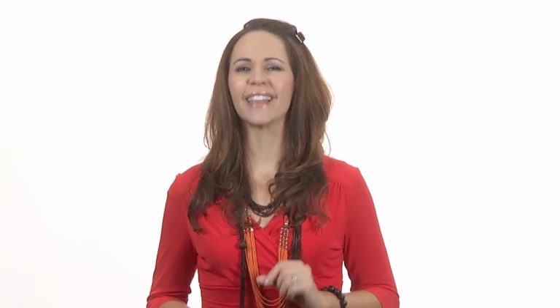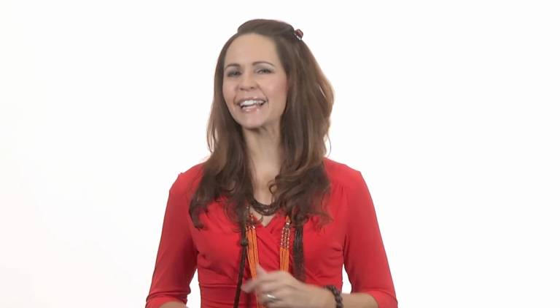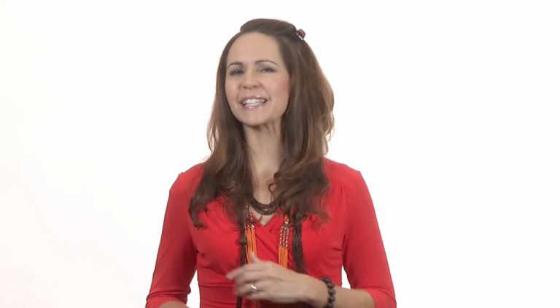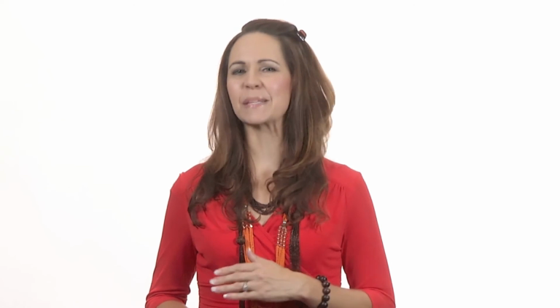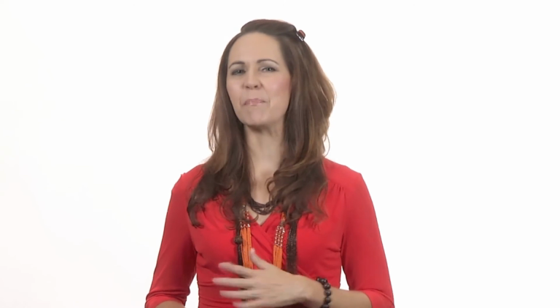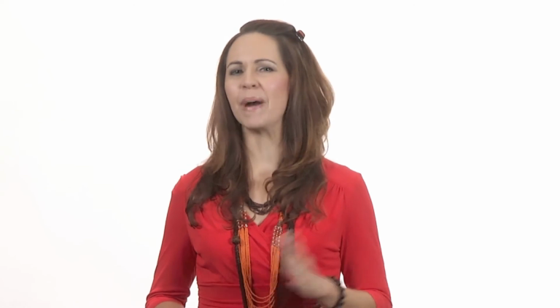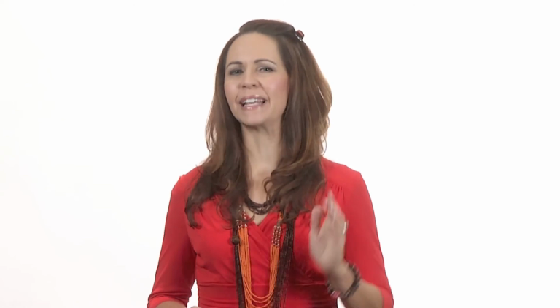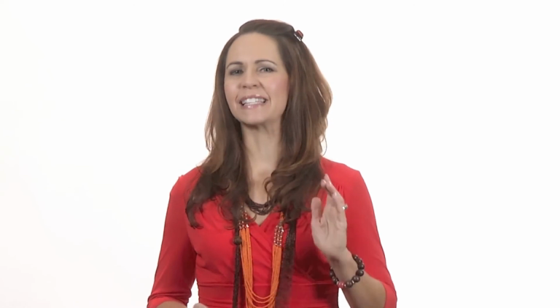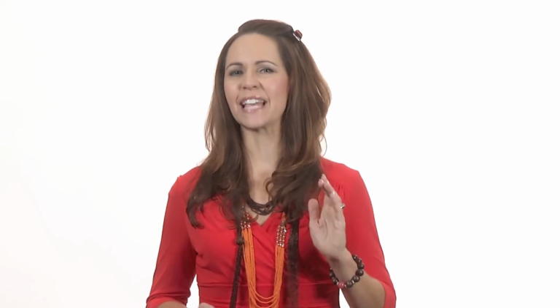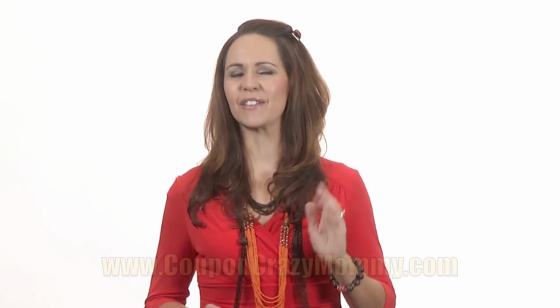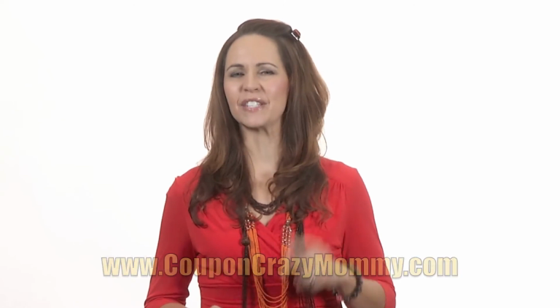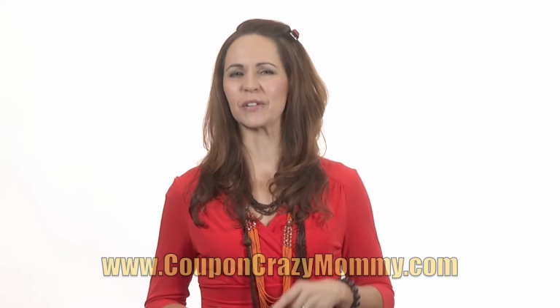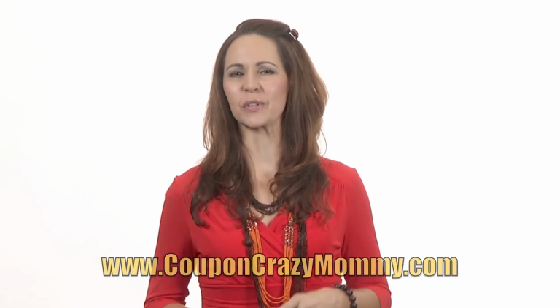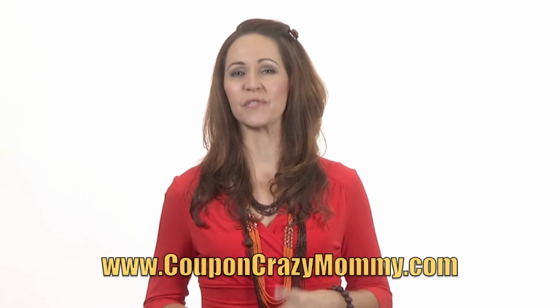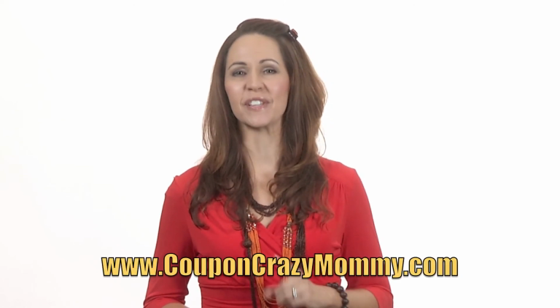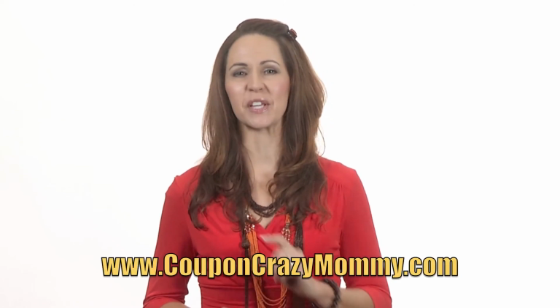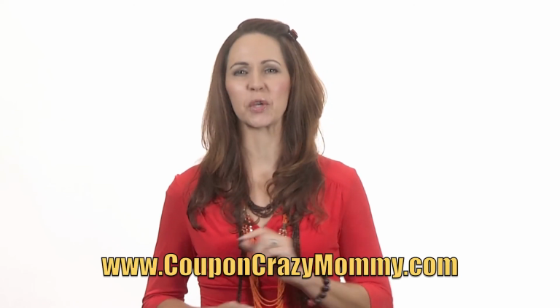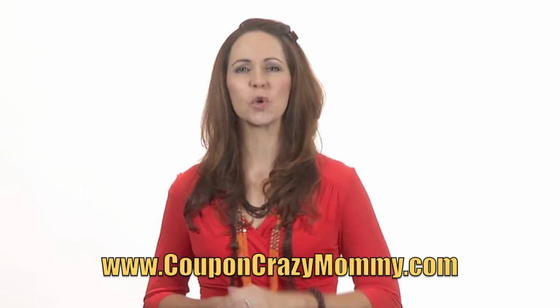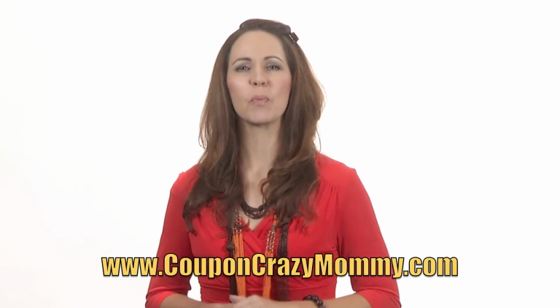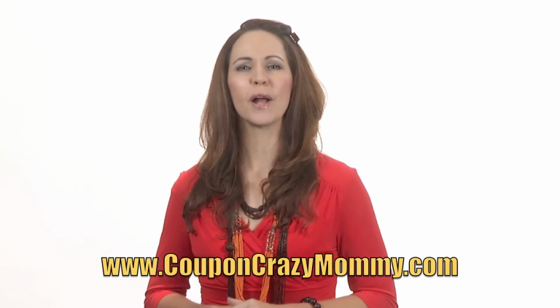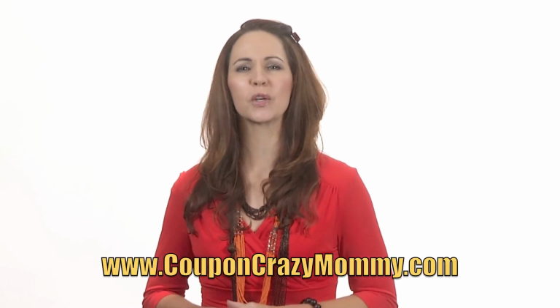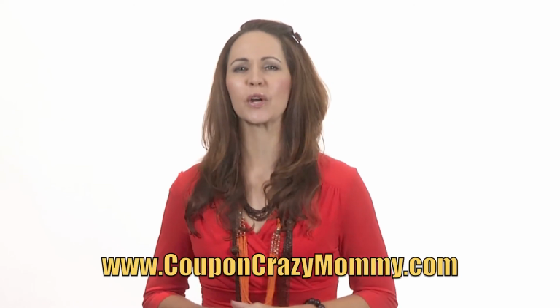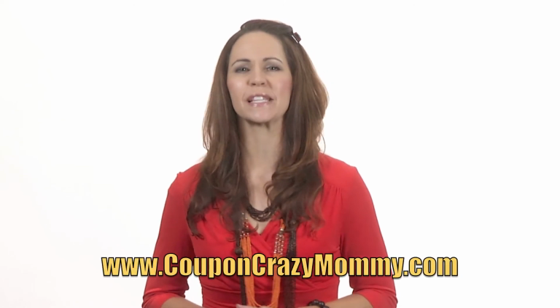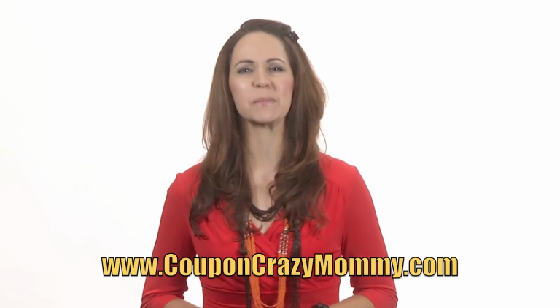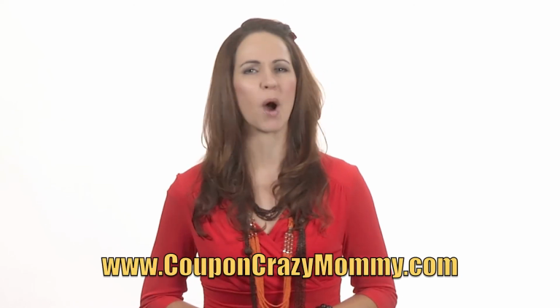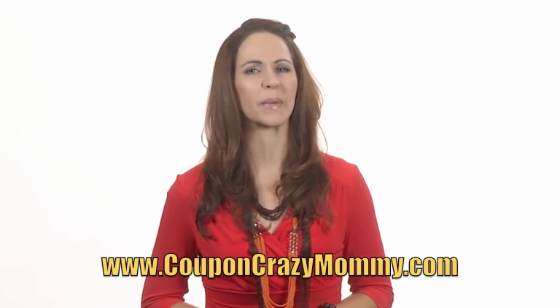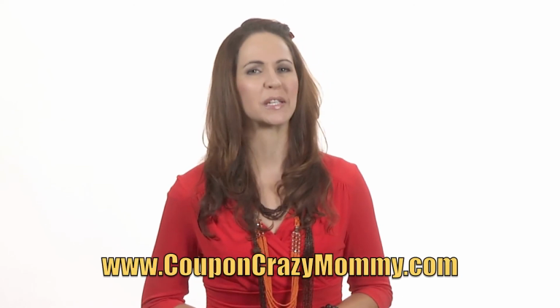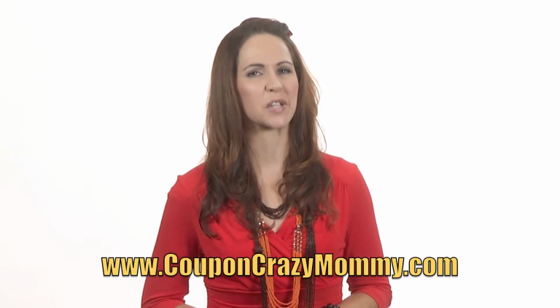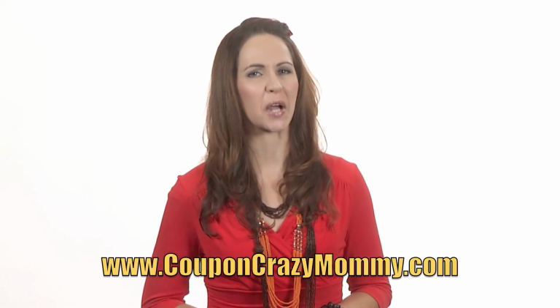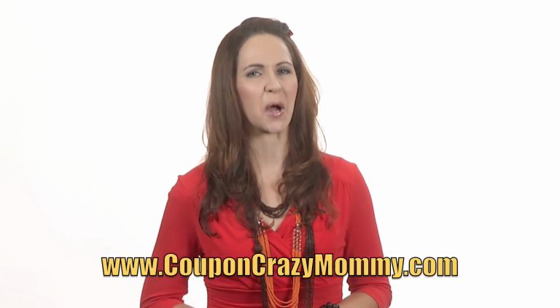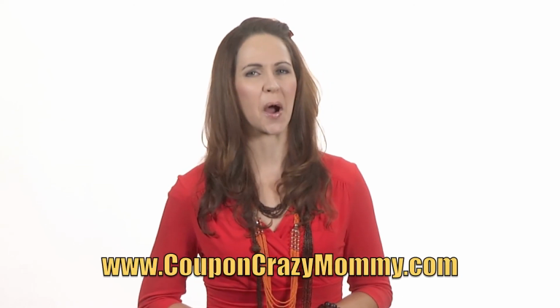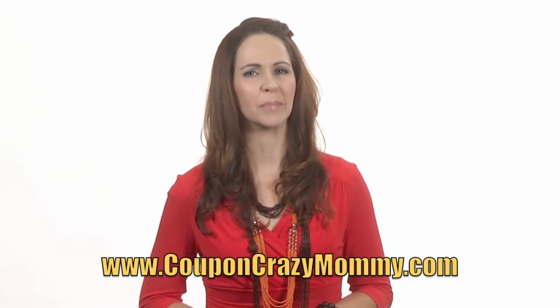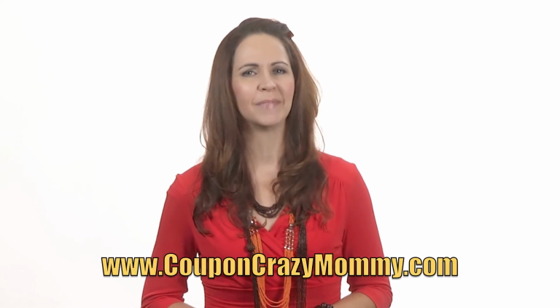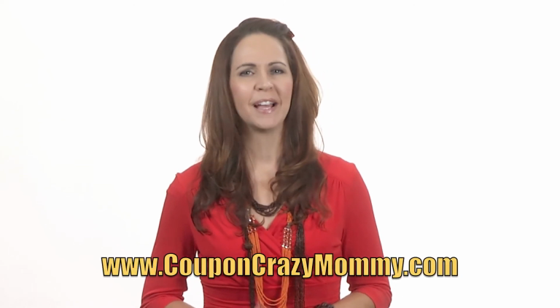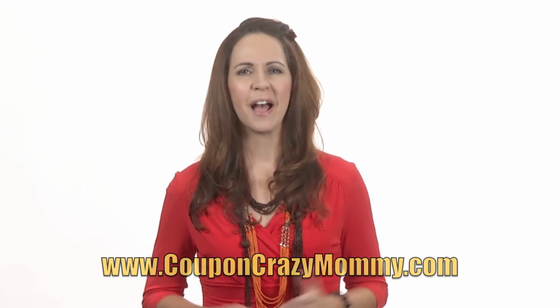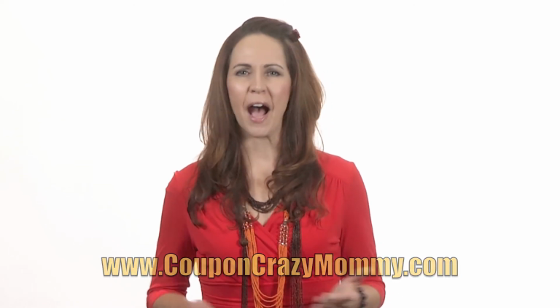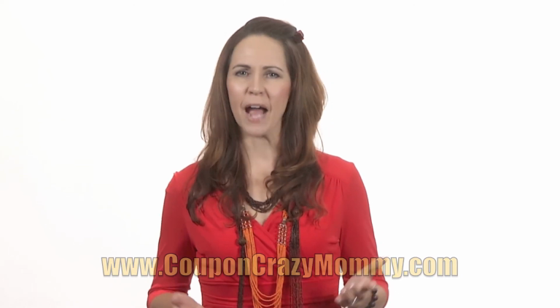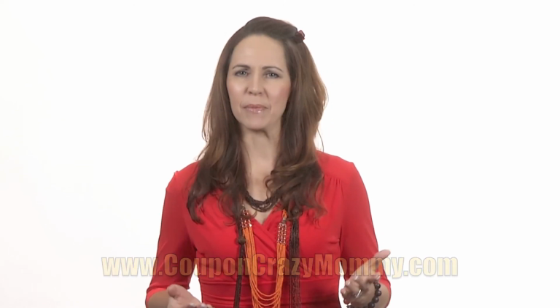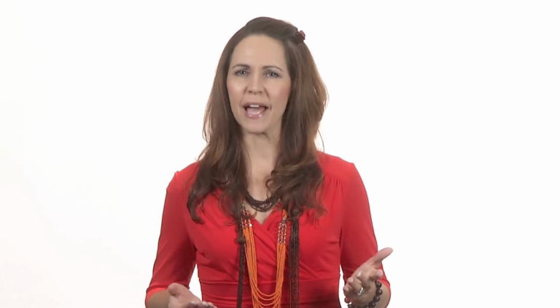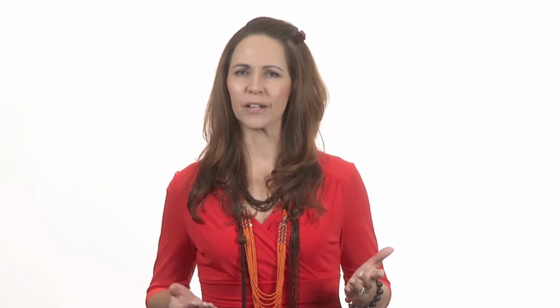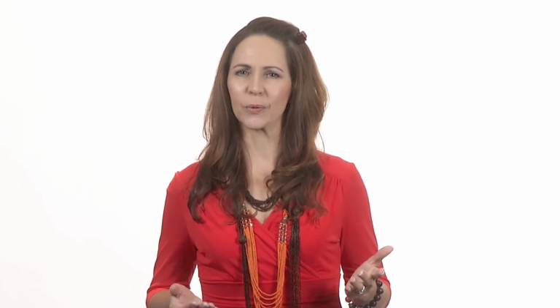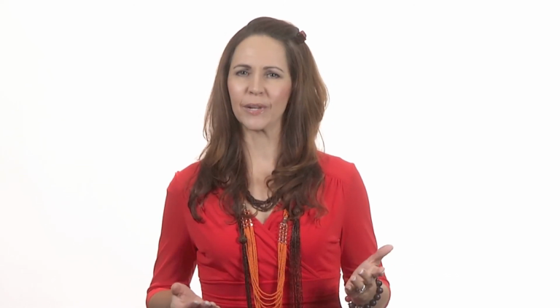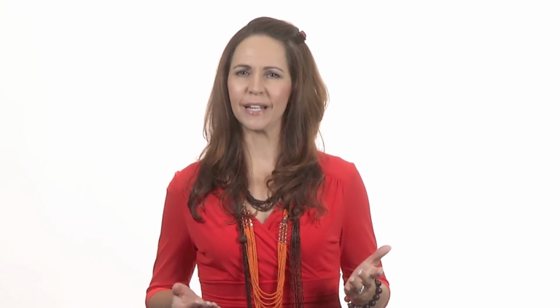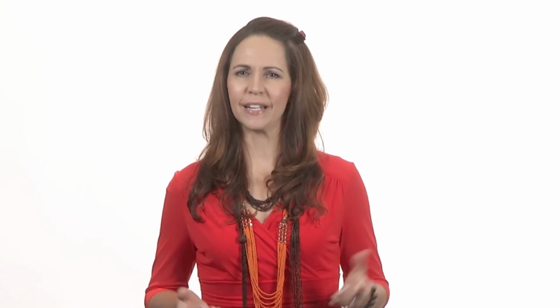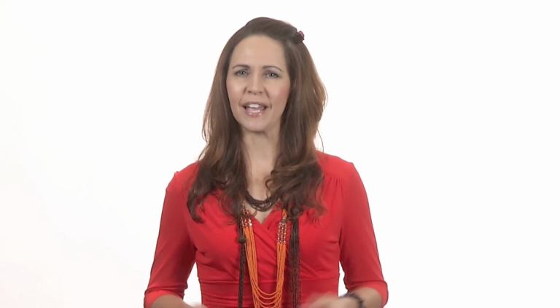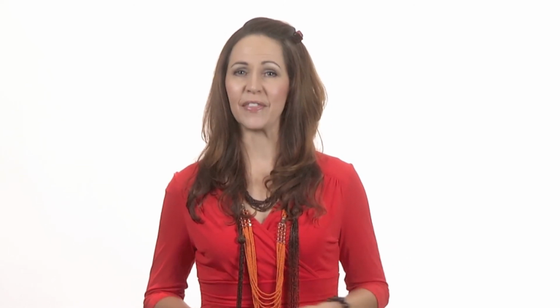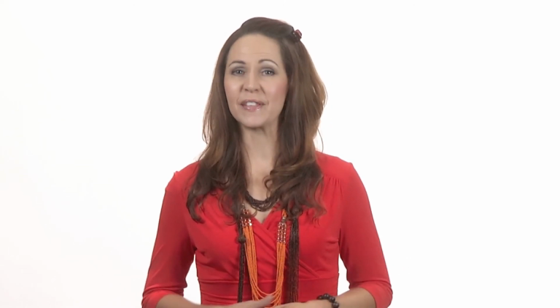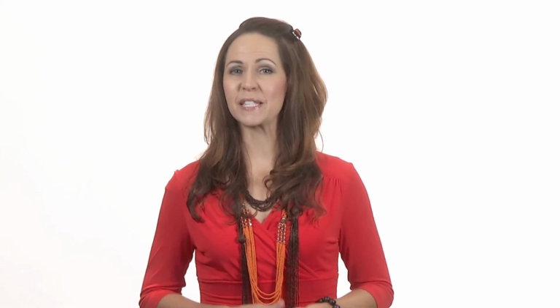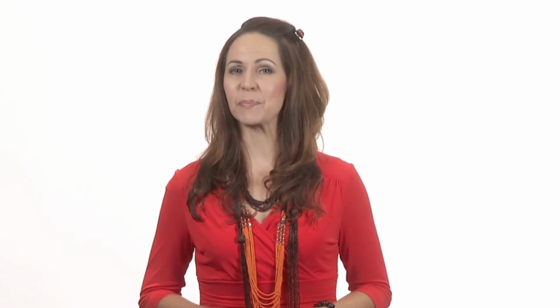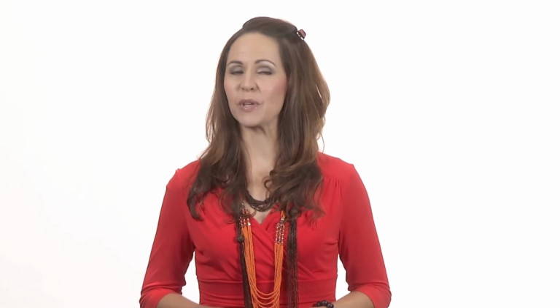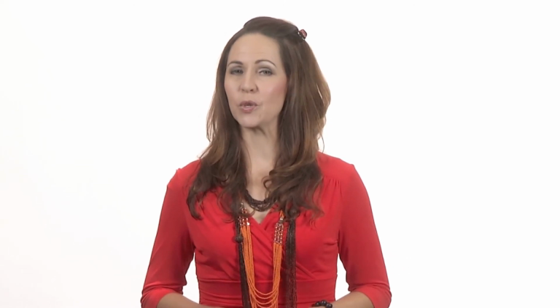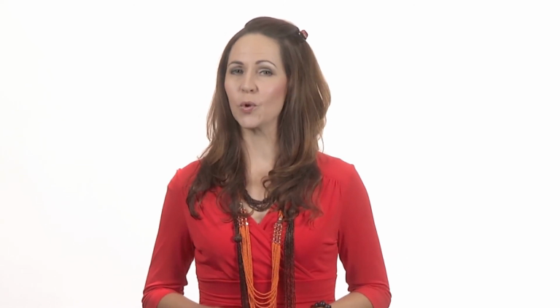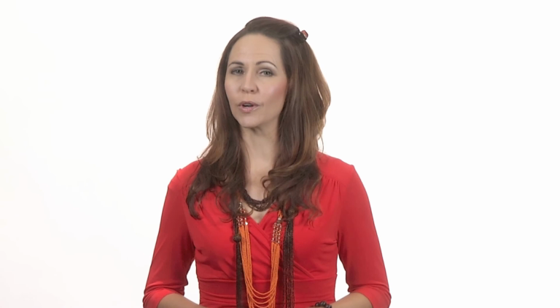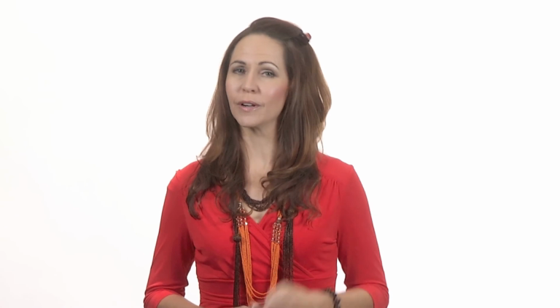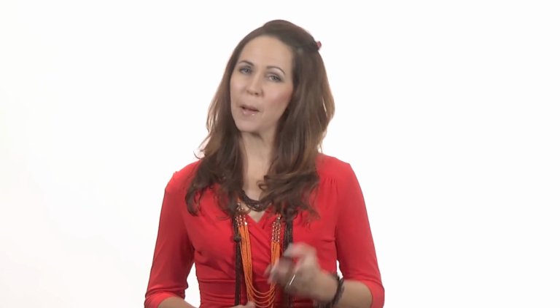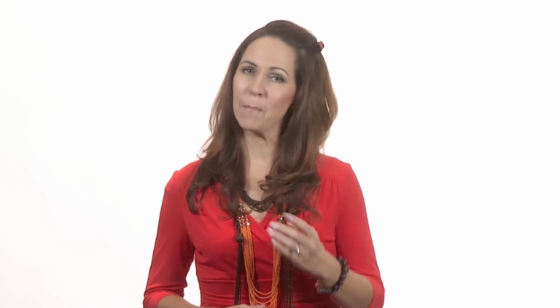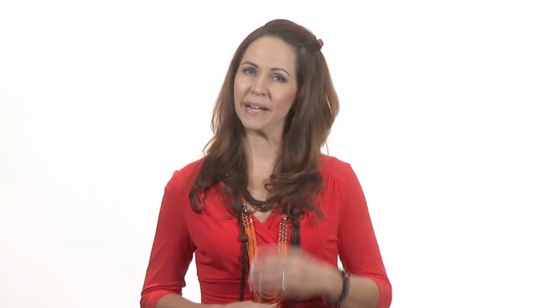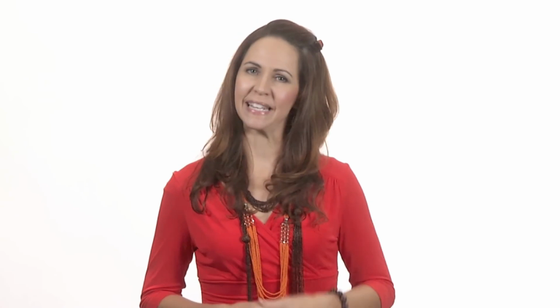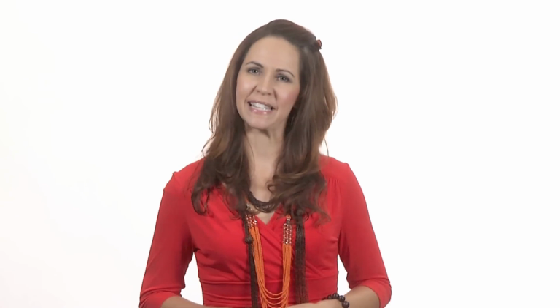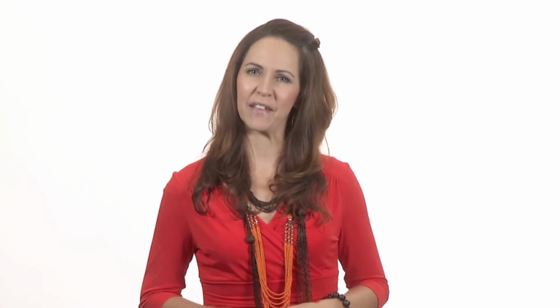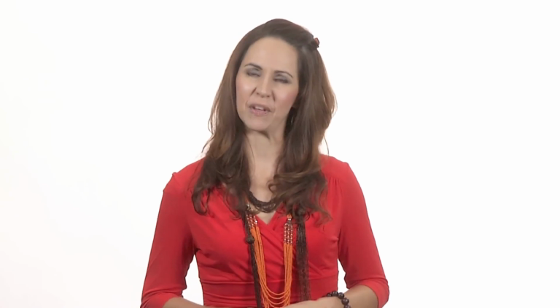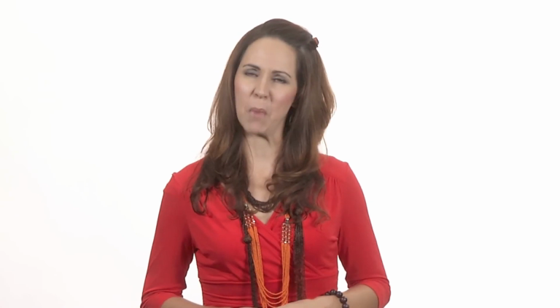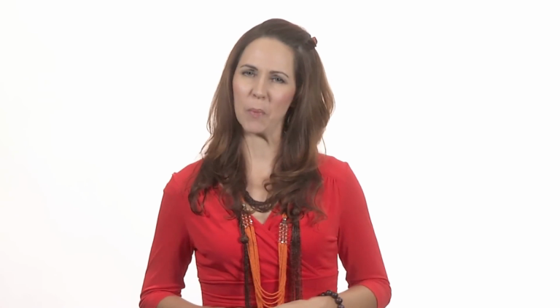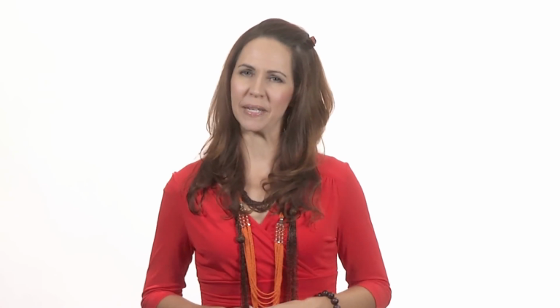For more tips and tricks and the latest money-saving deals, visit couponcrazymommy.com. I'm Natalie Reed, and this has been your money-saving moment.